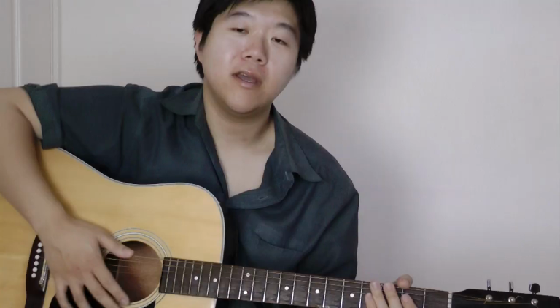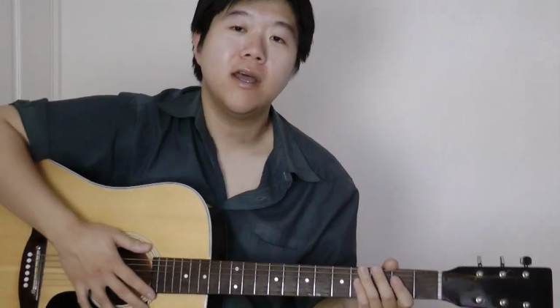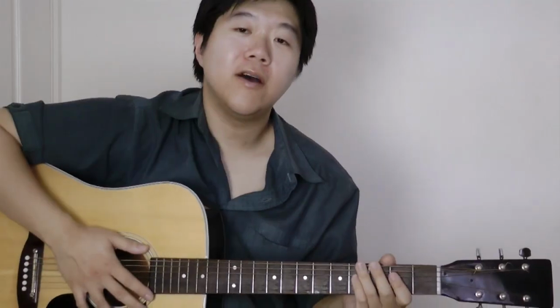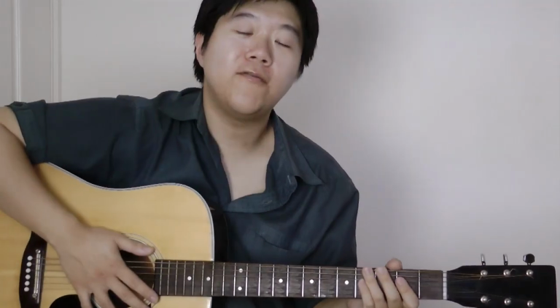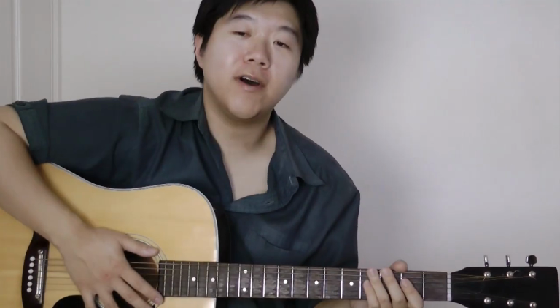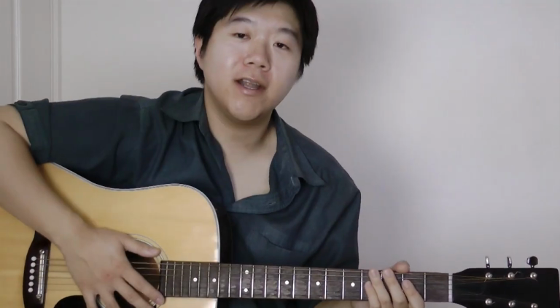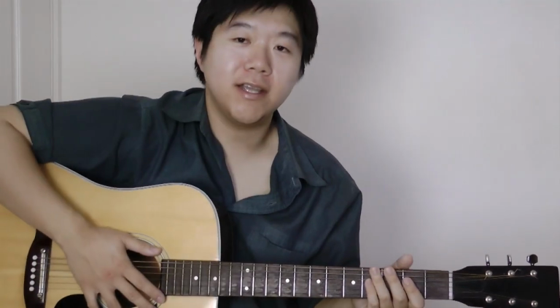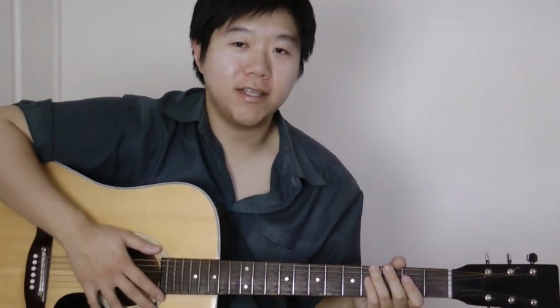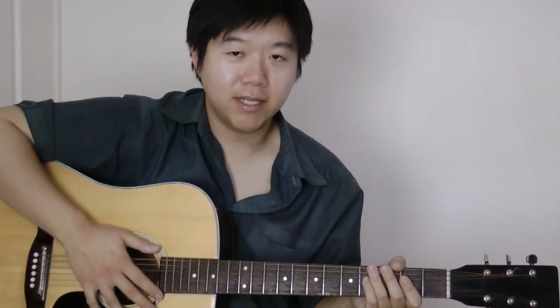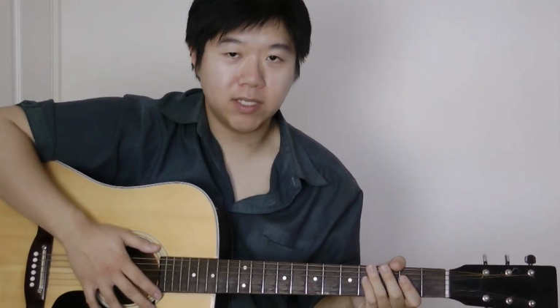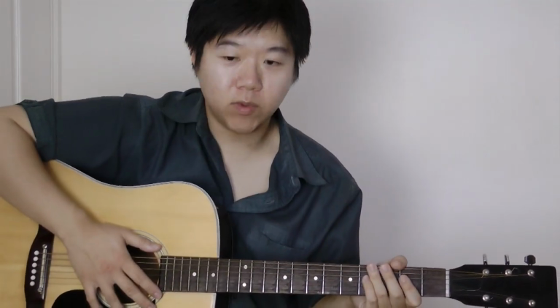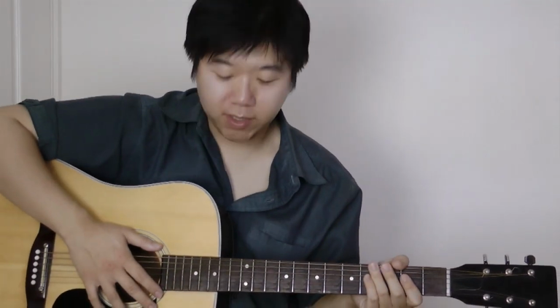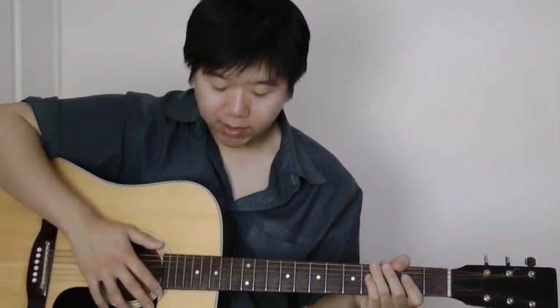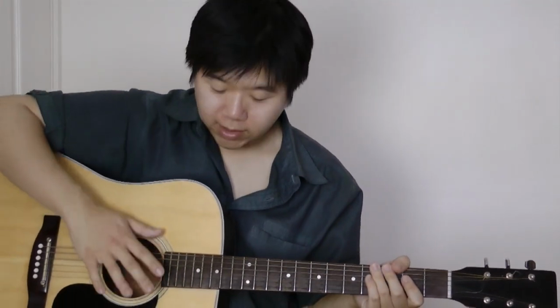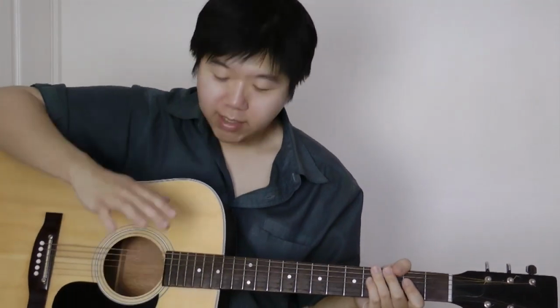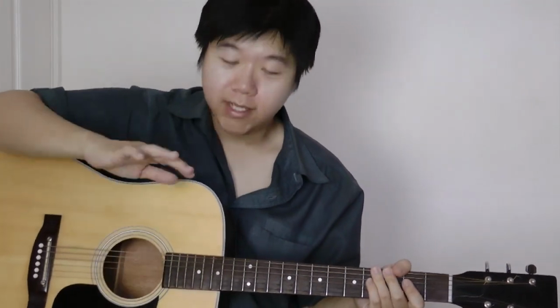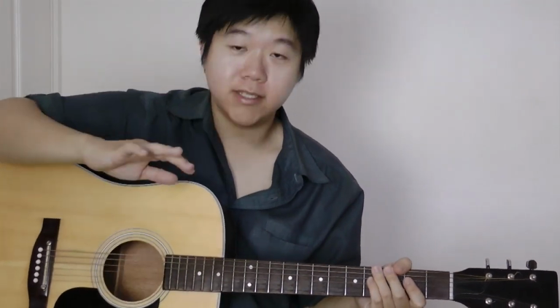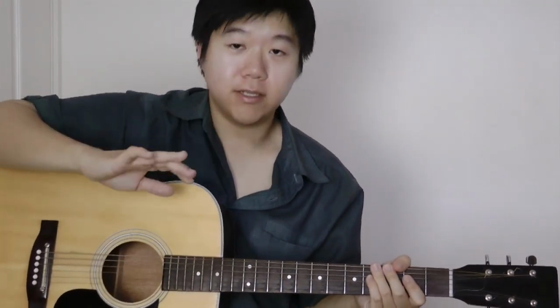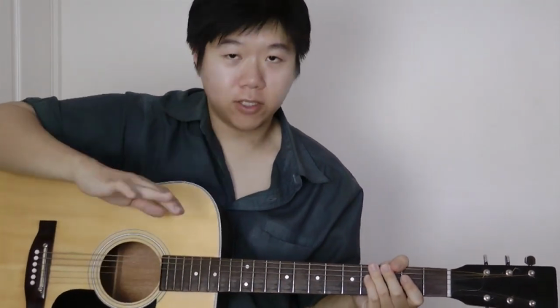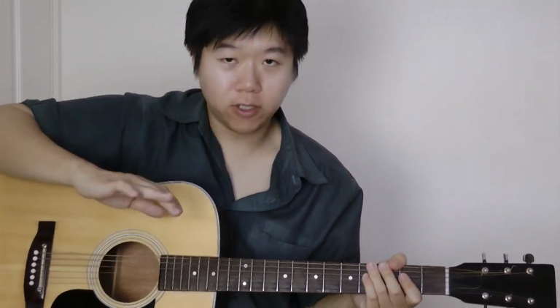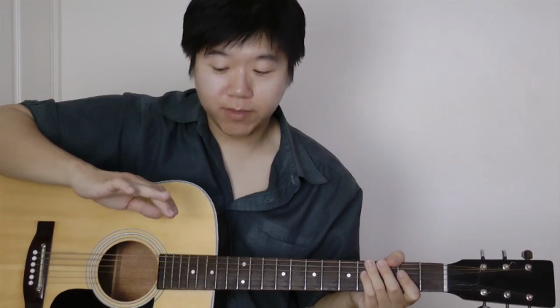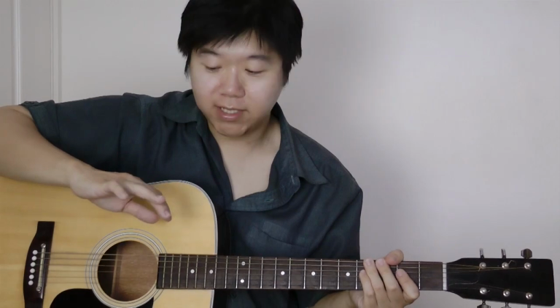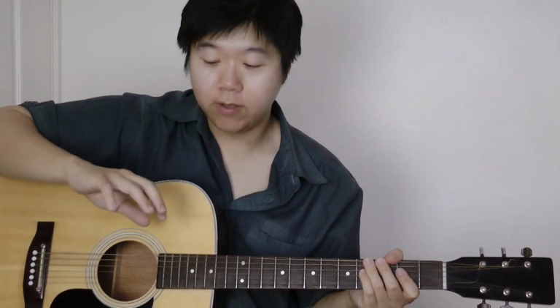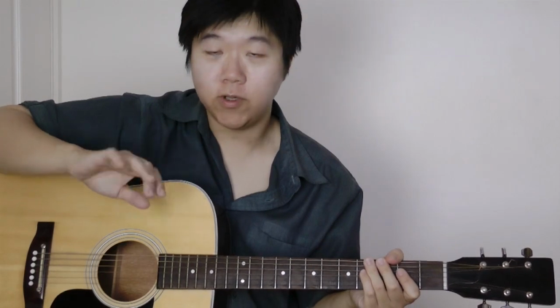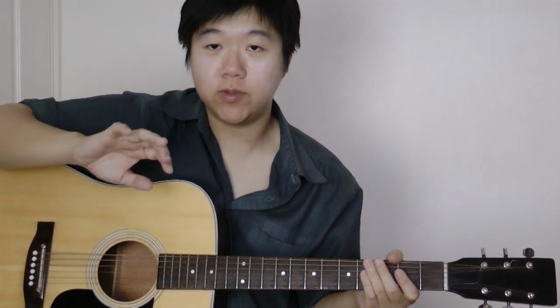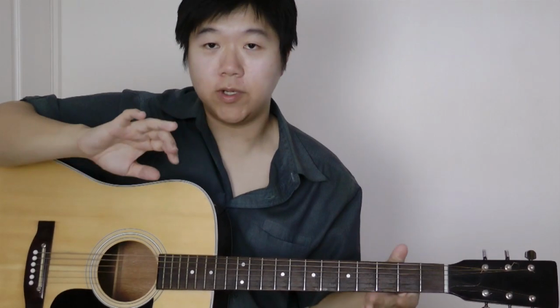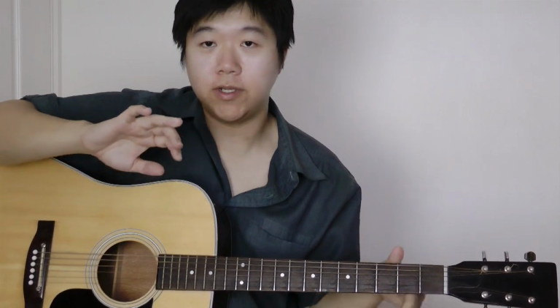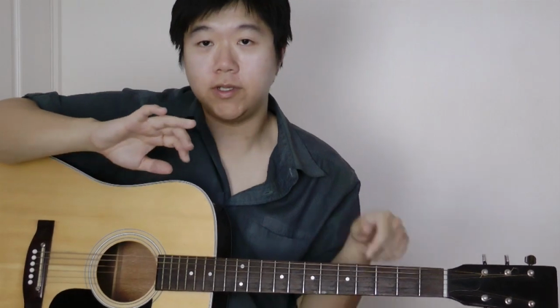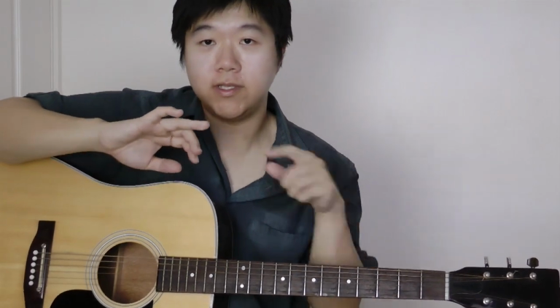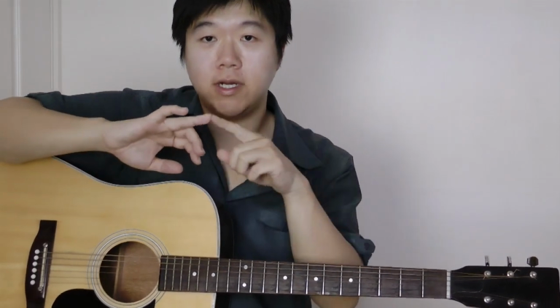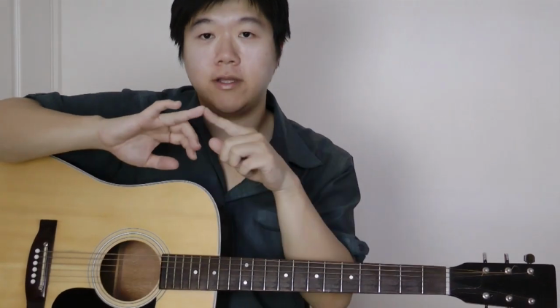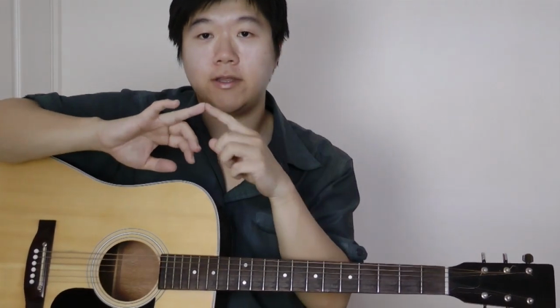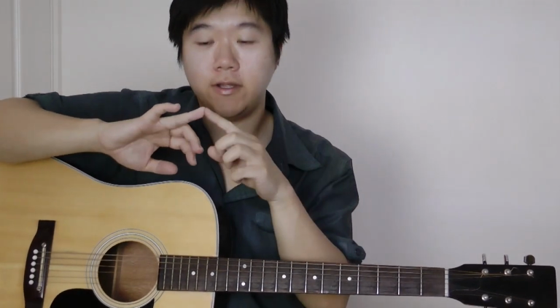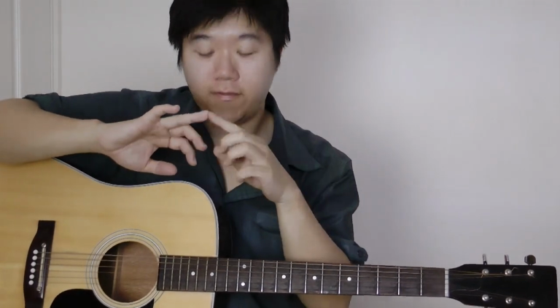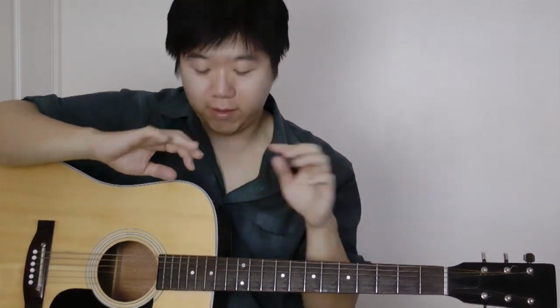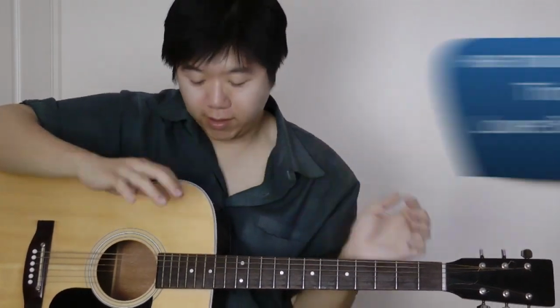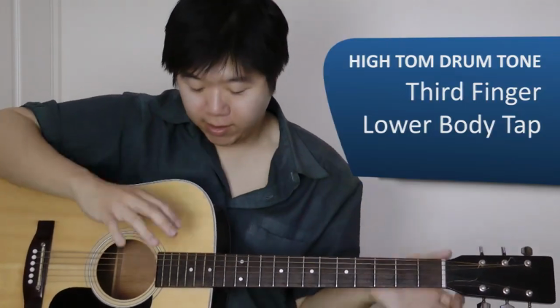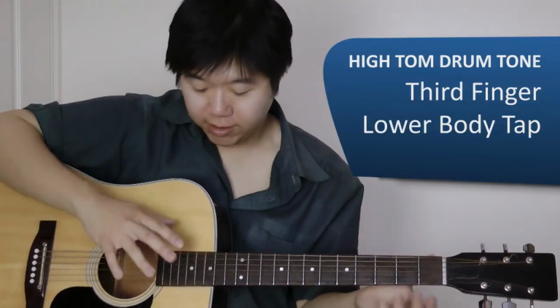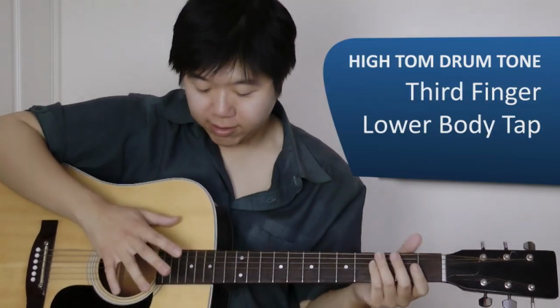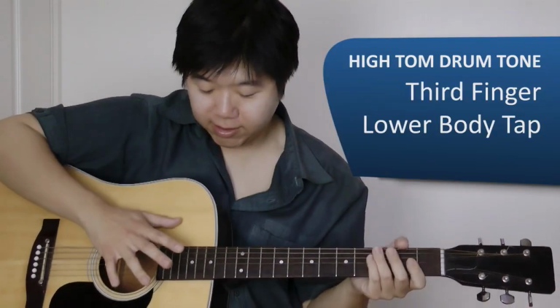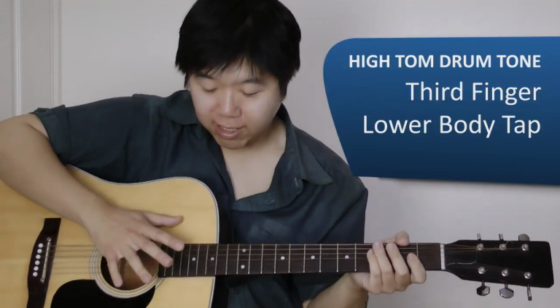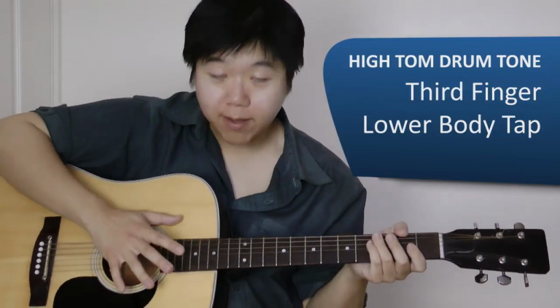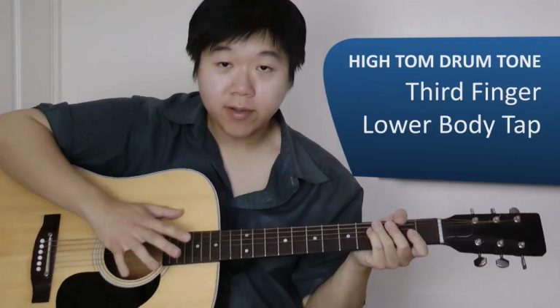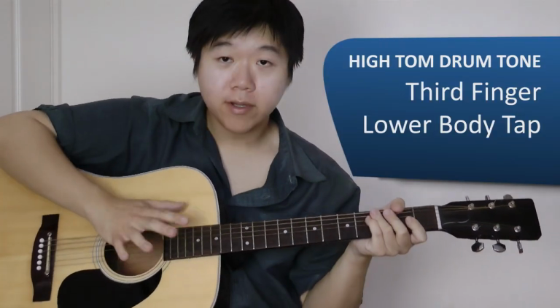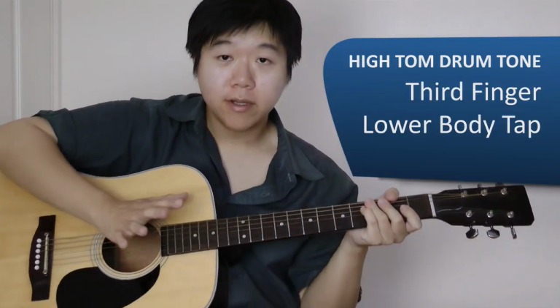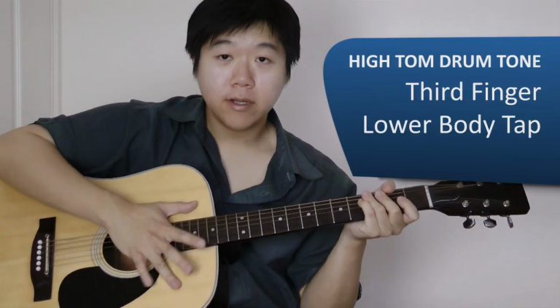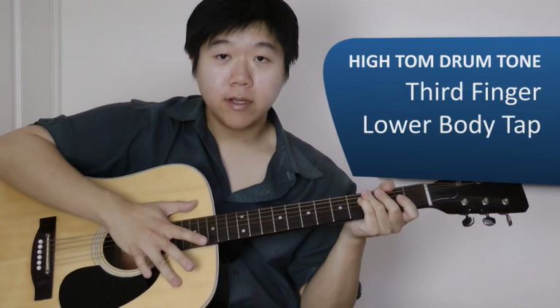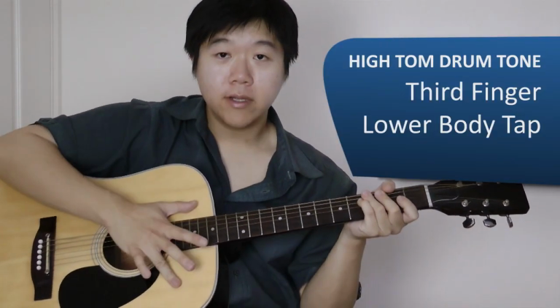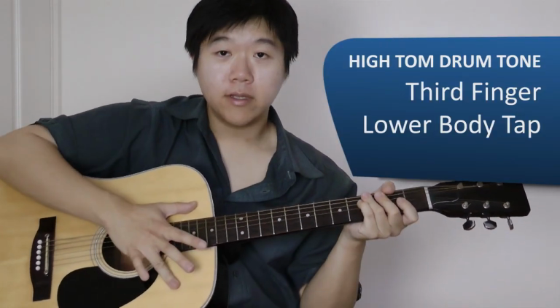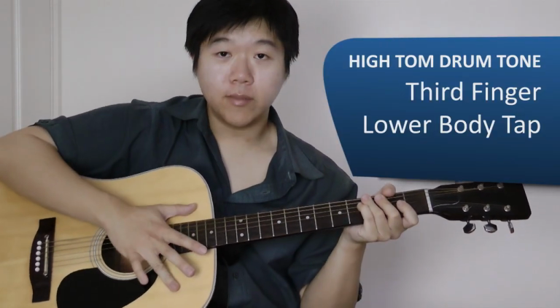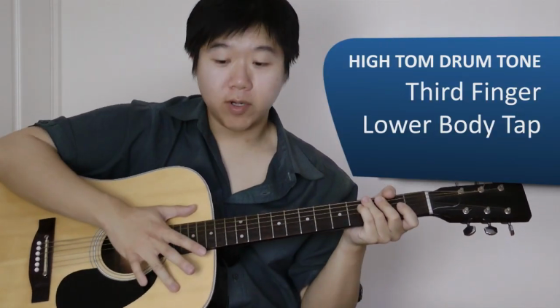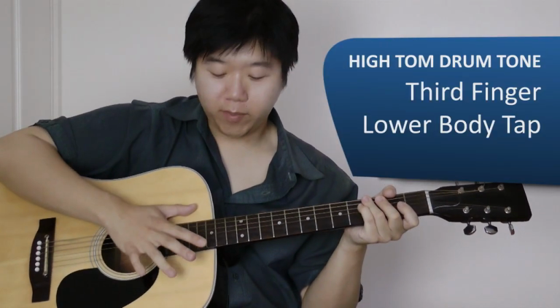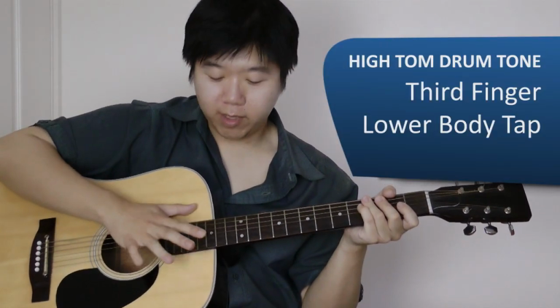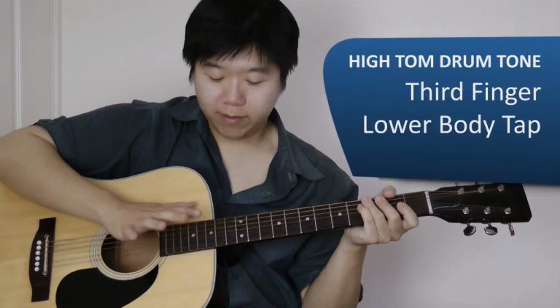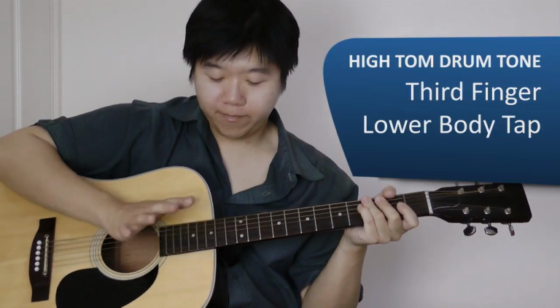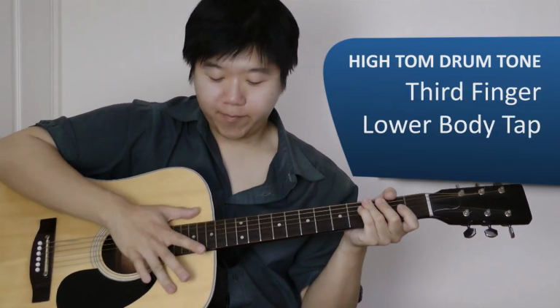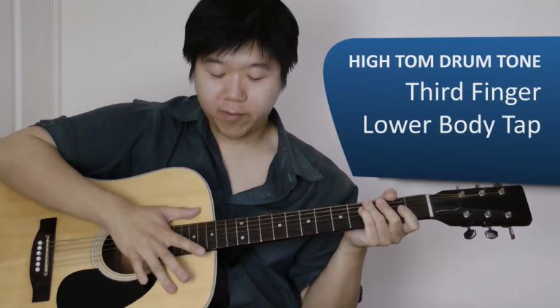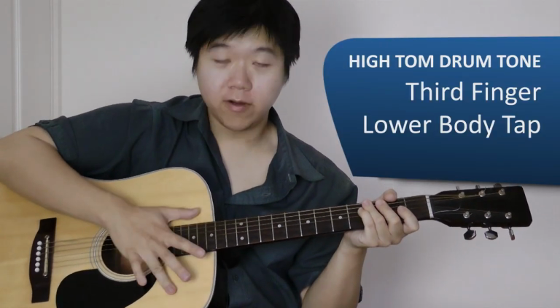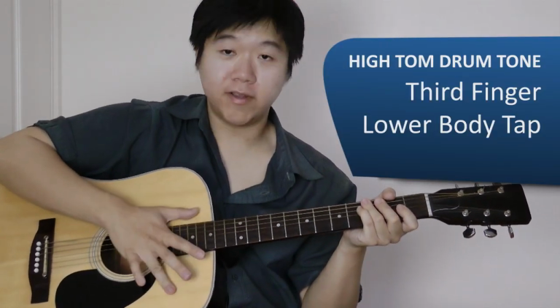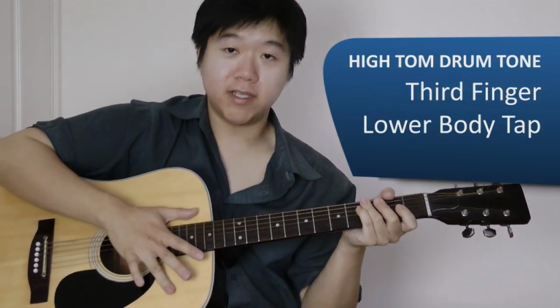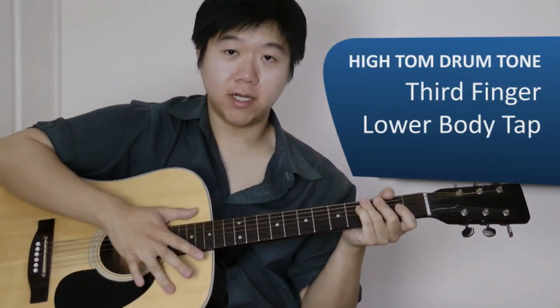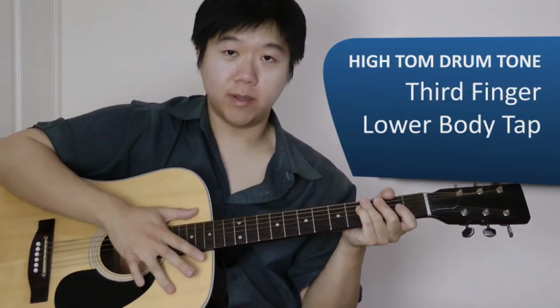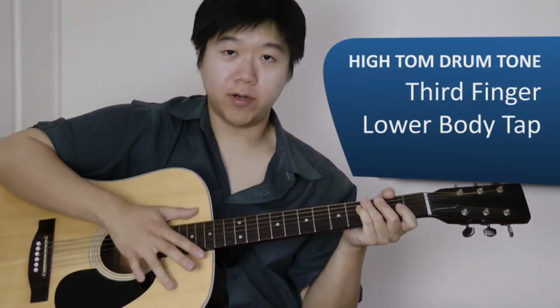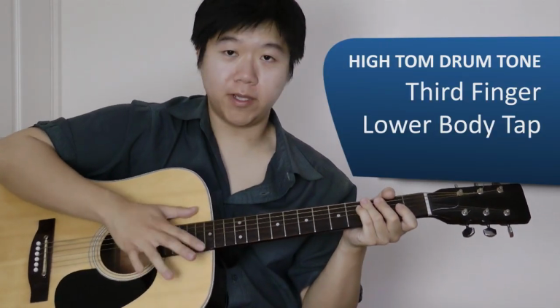And finally the easy one is the tom sound, which we're going to use our third finger and just tap the bottom part of the guitar body.